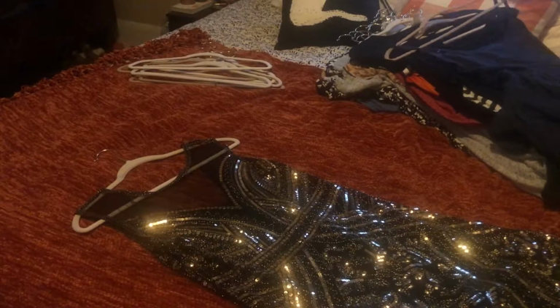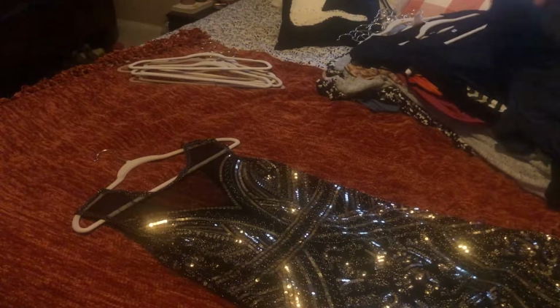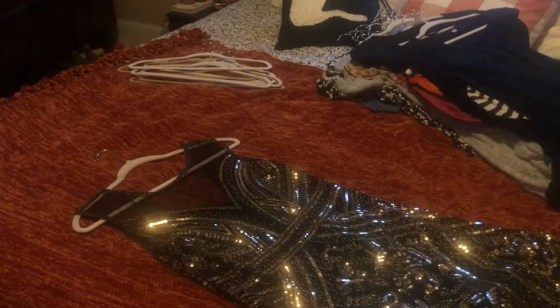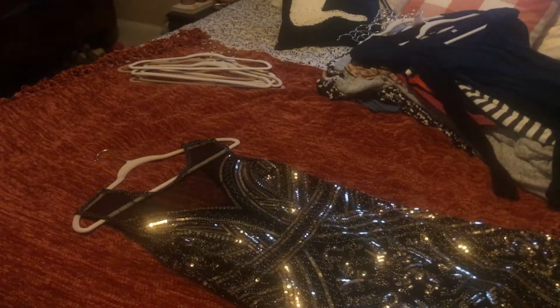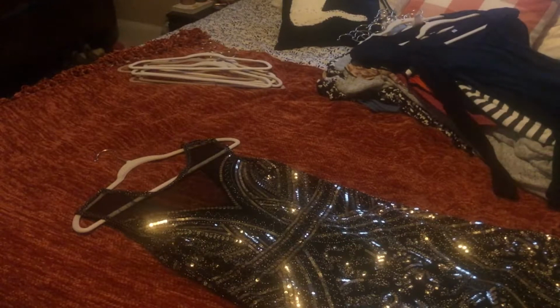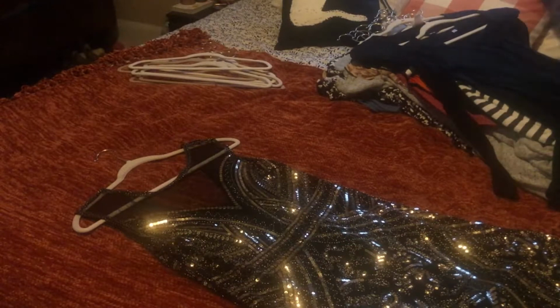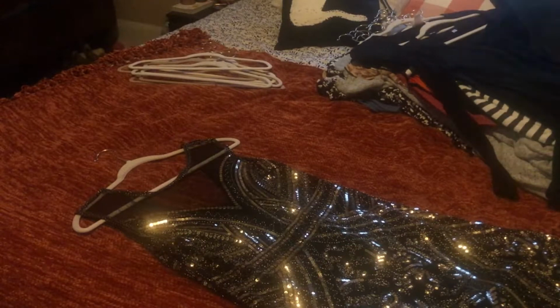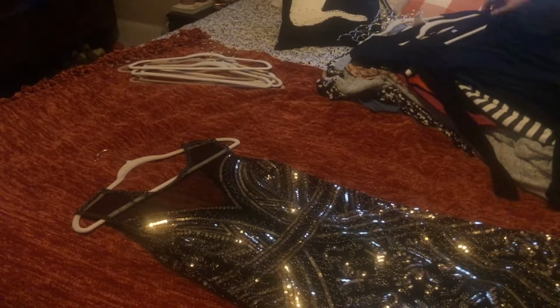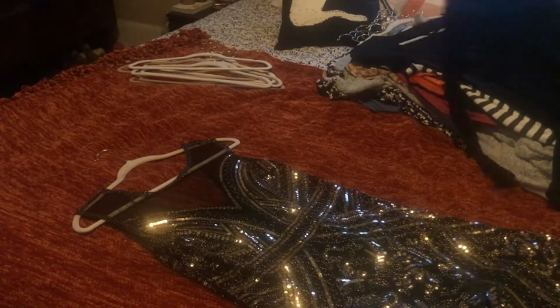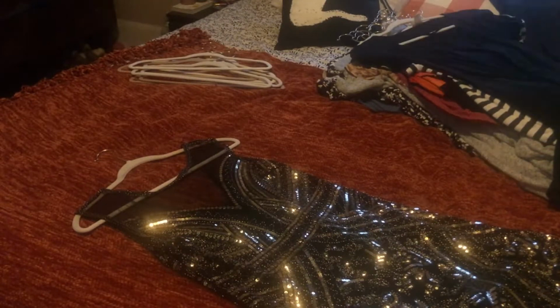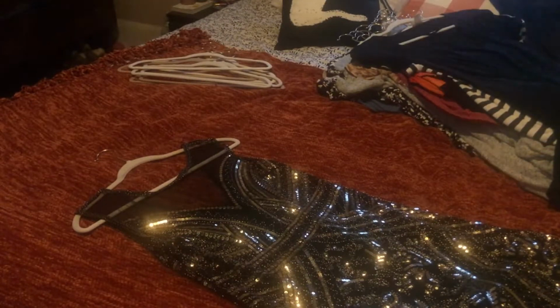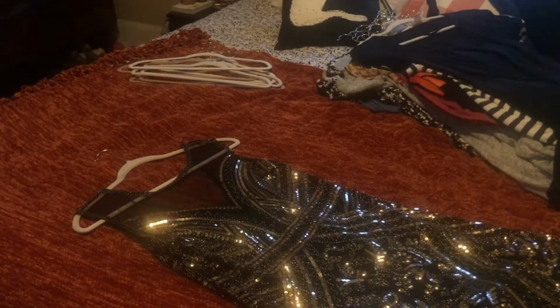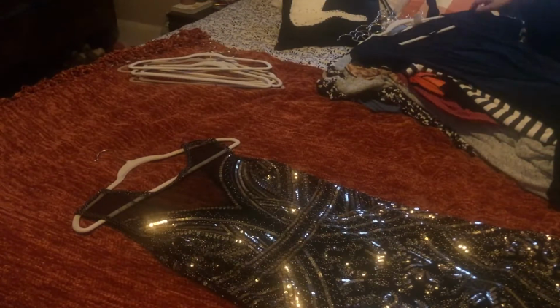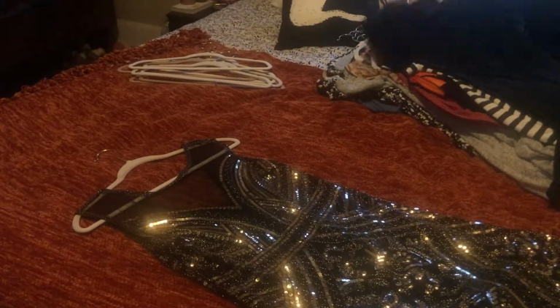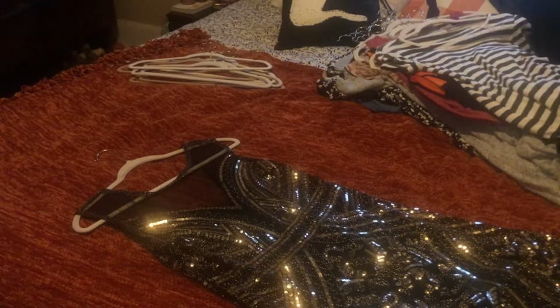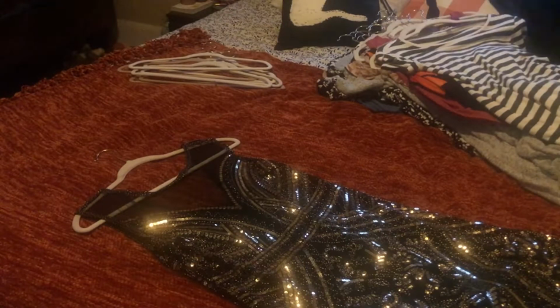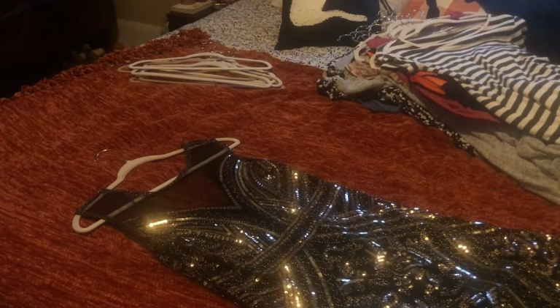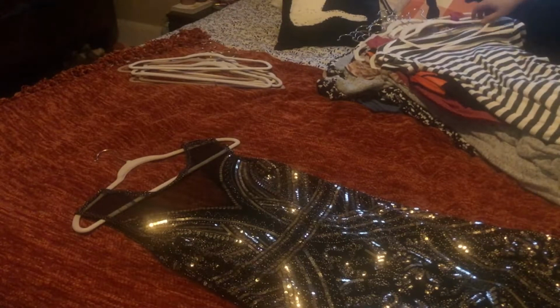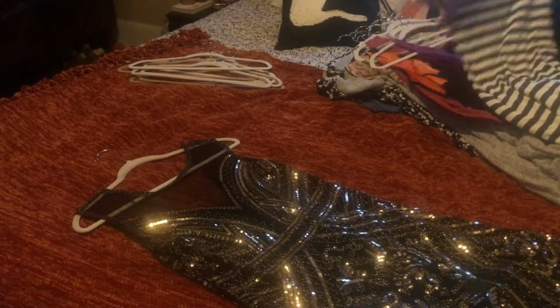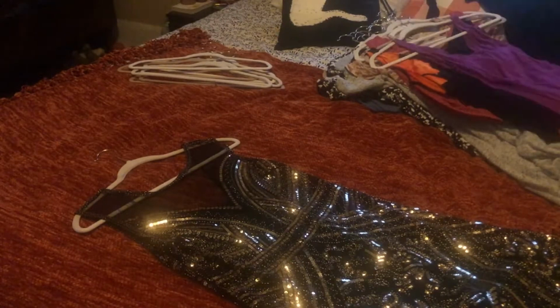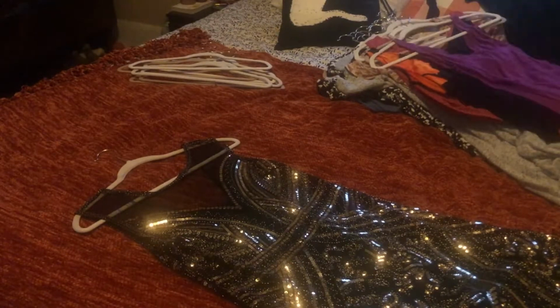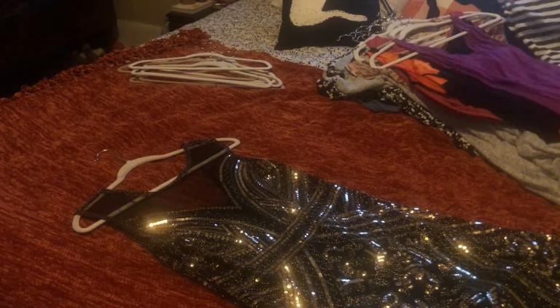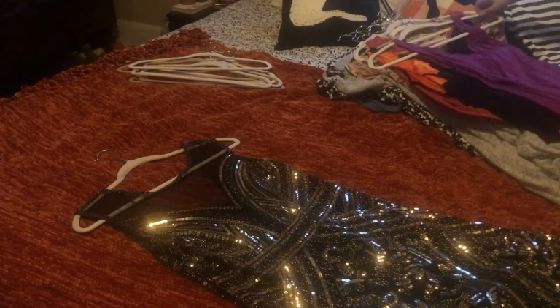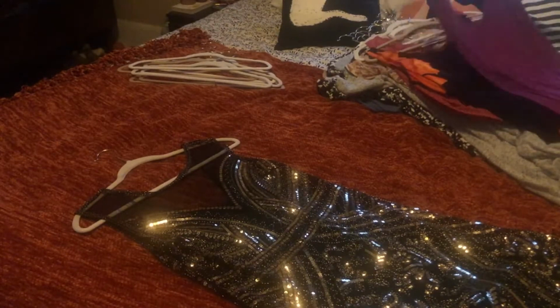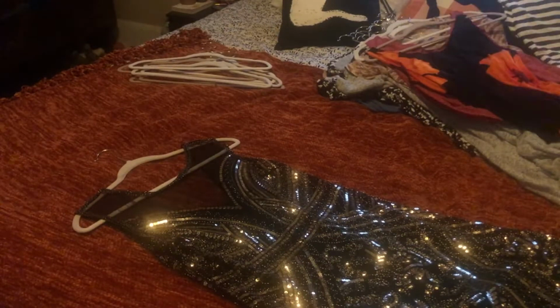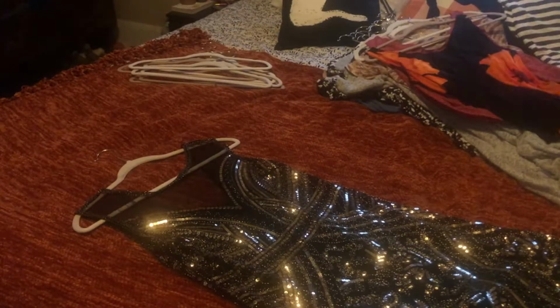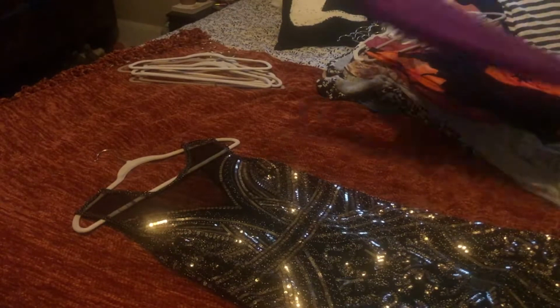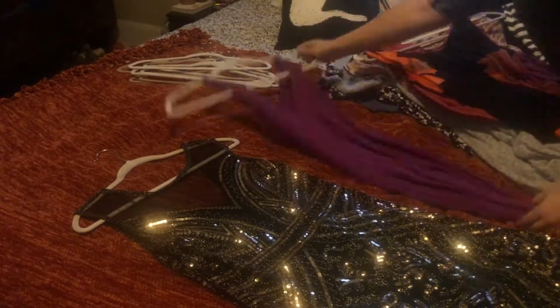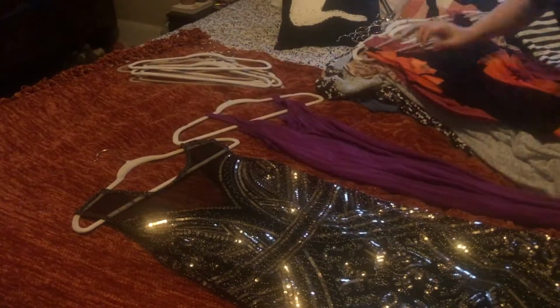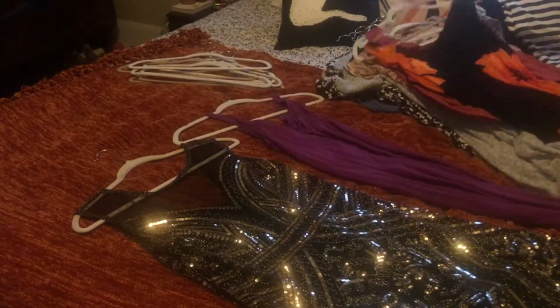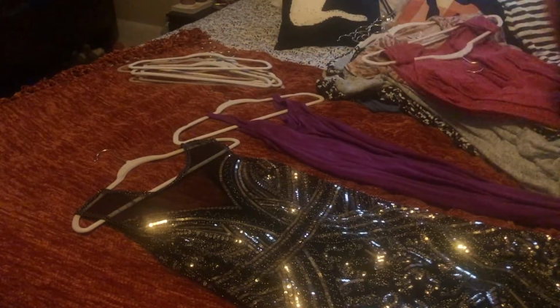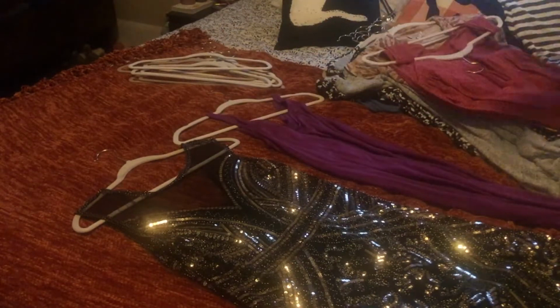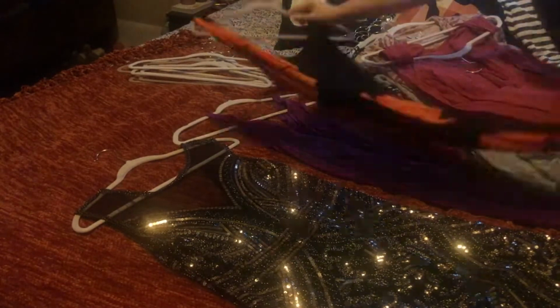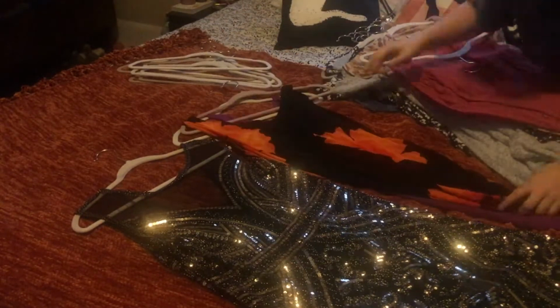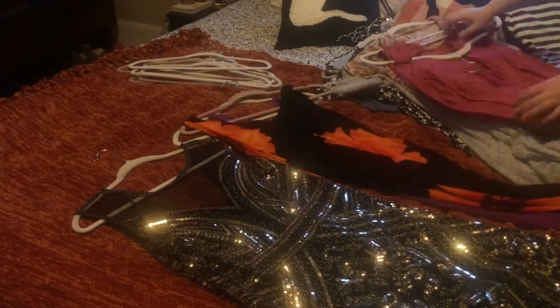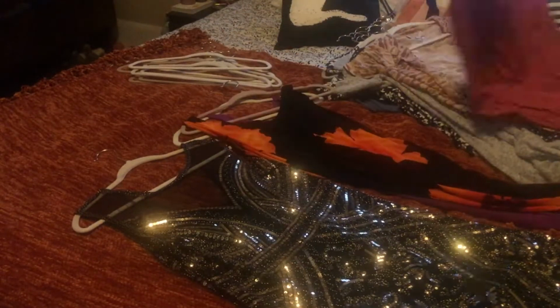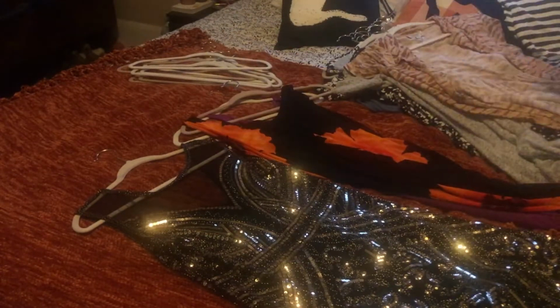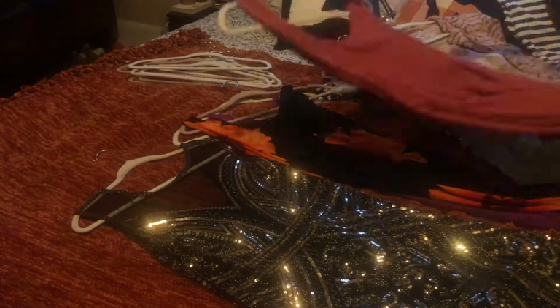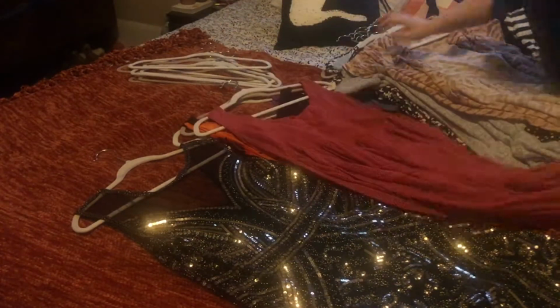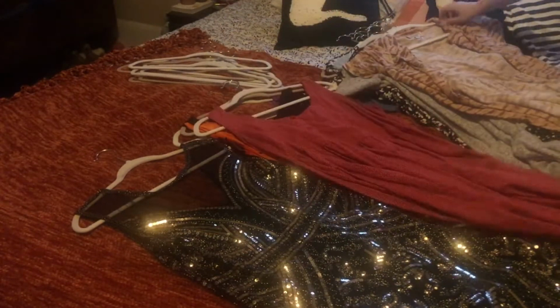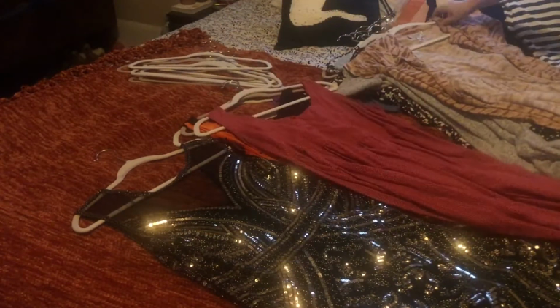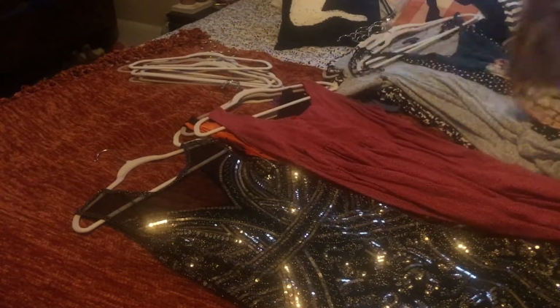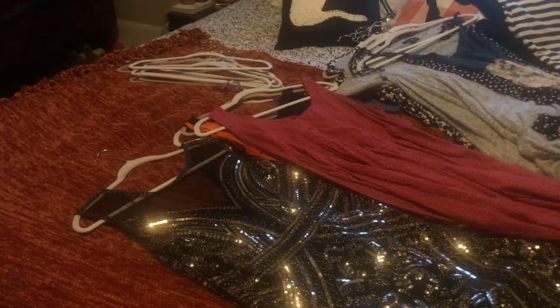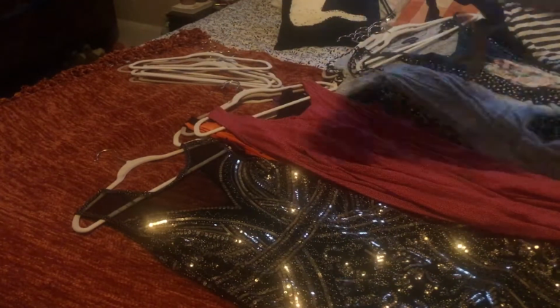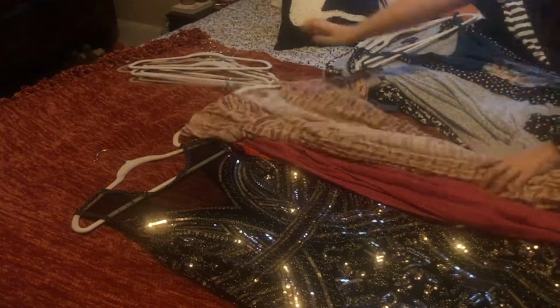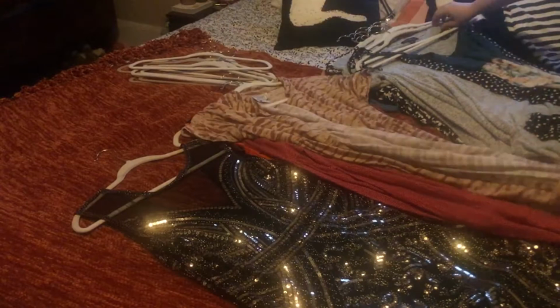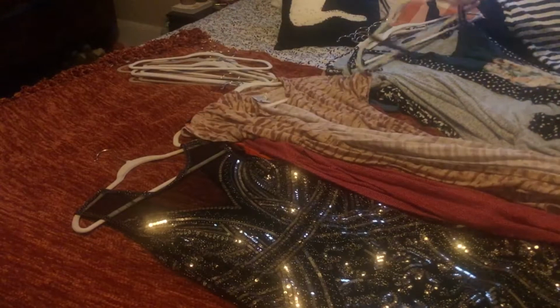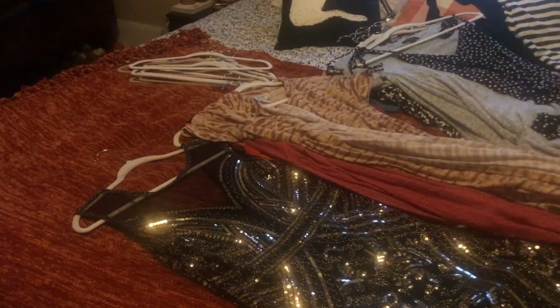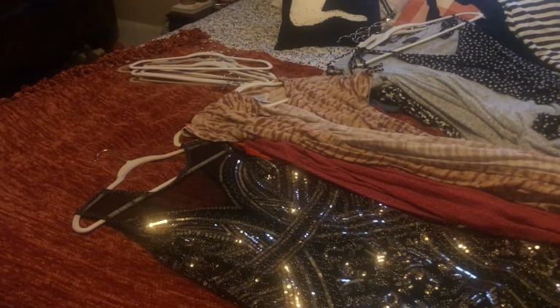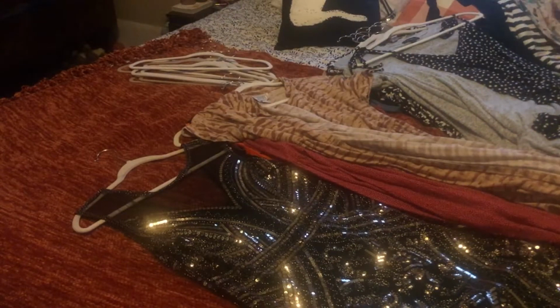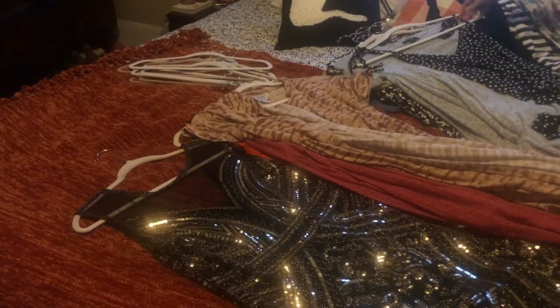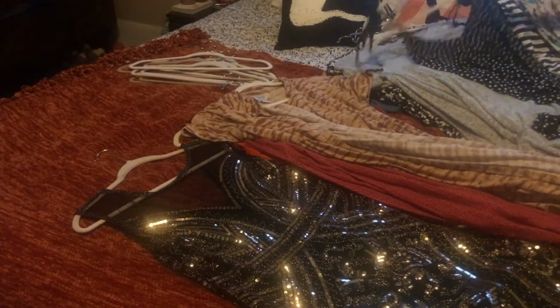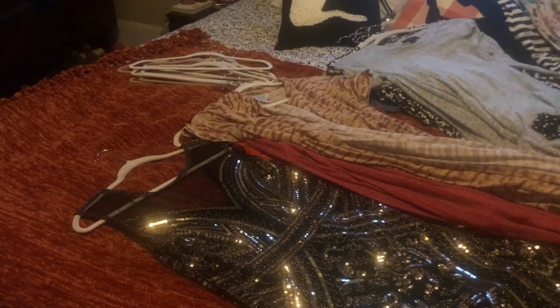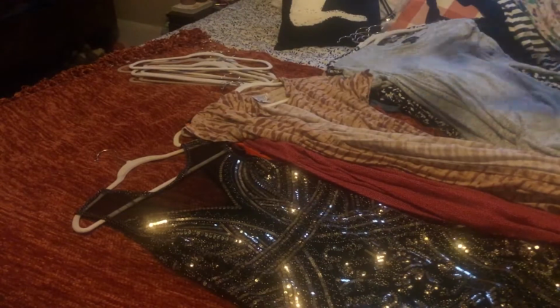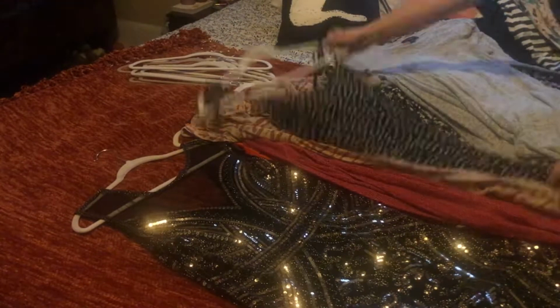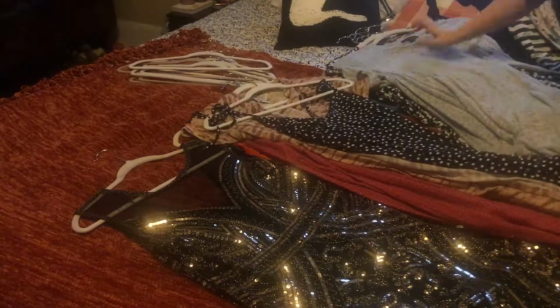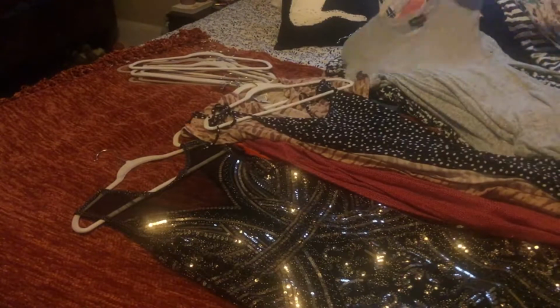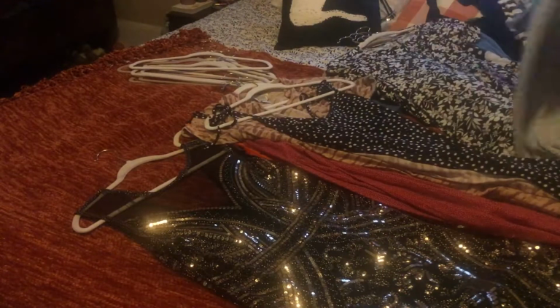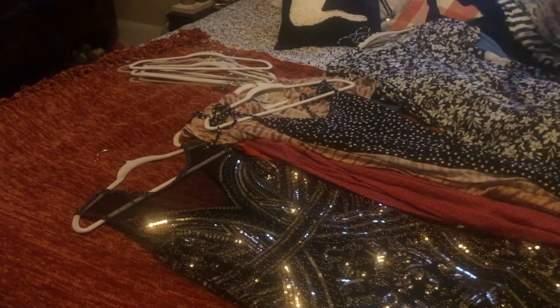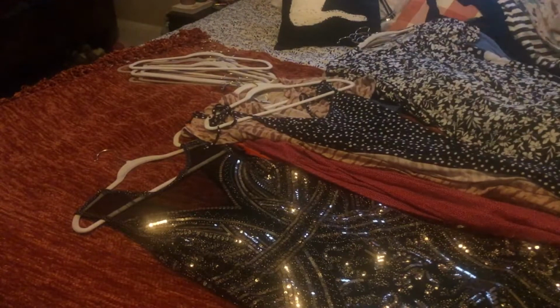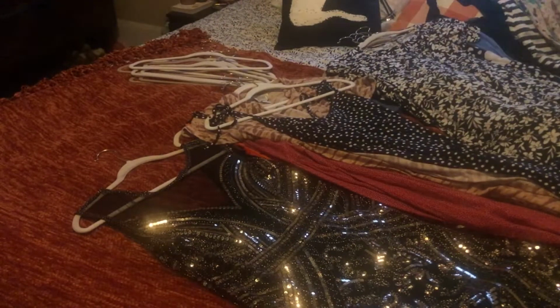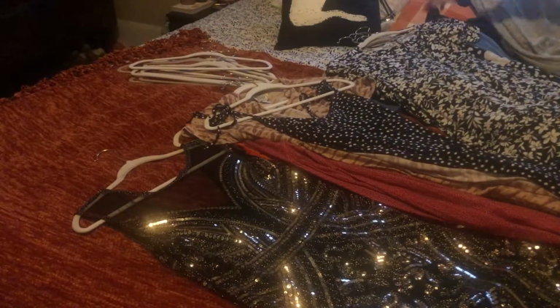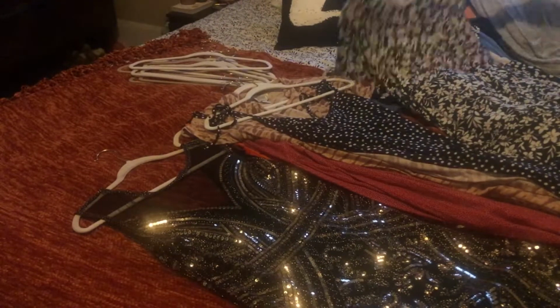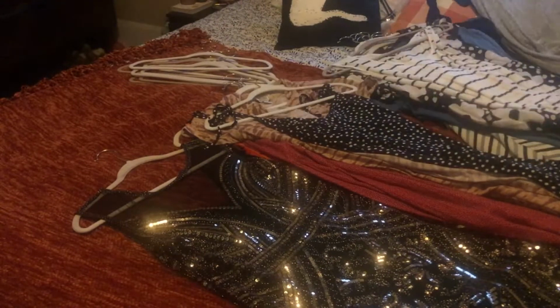Now we're going to sort dresses by short dressy, long dressy, short casual, and long casual.